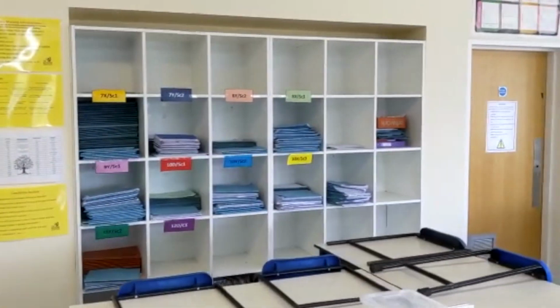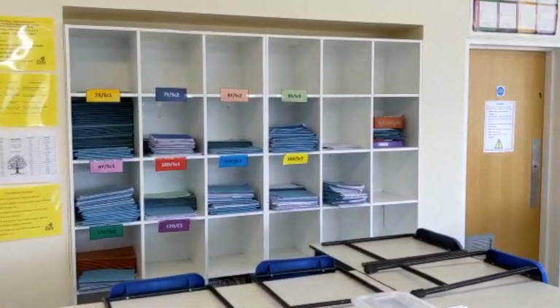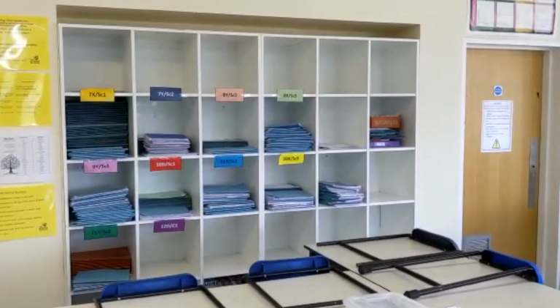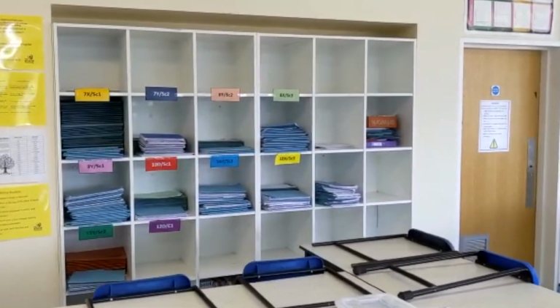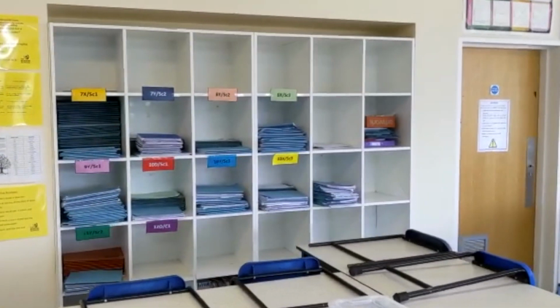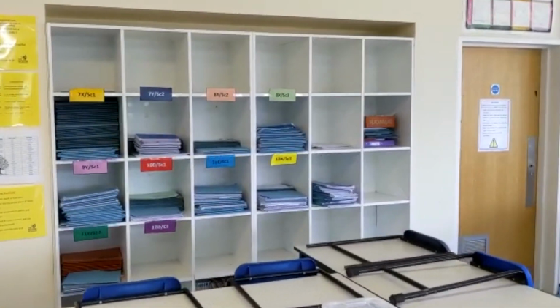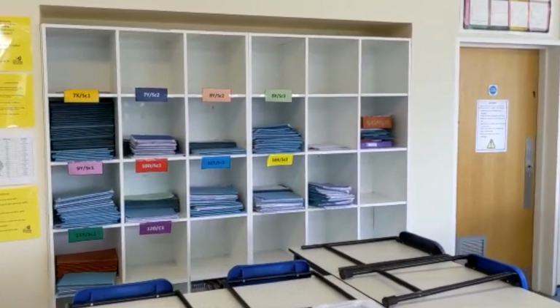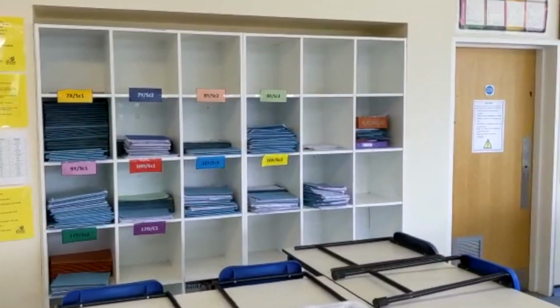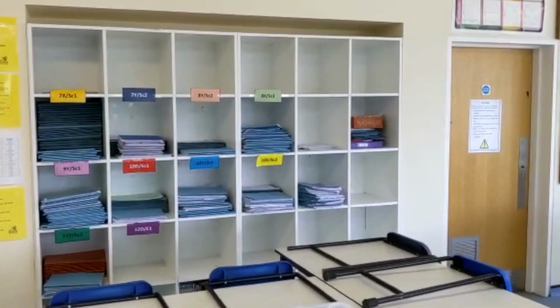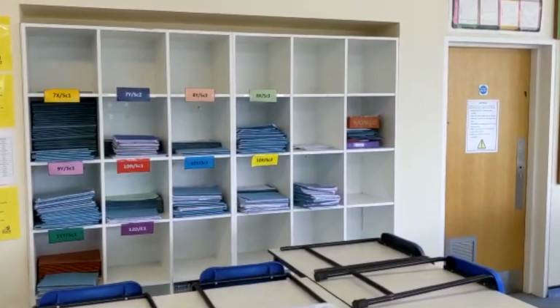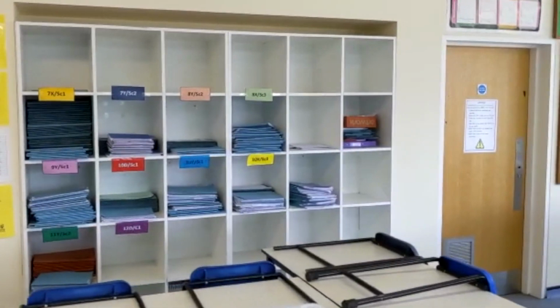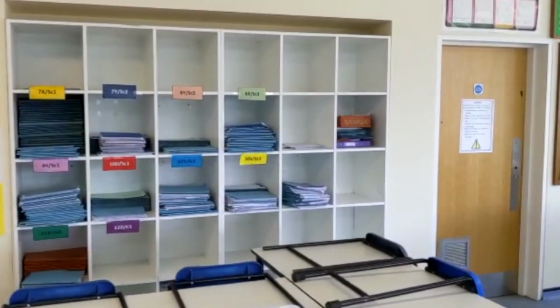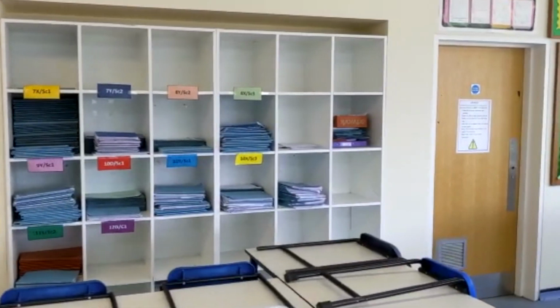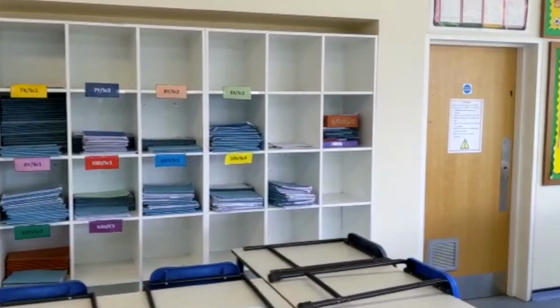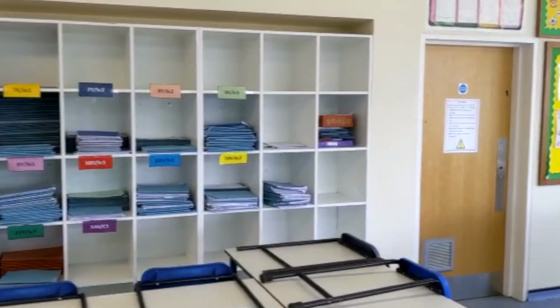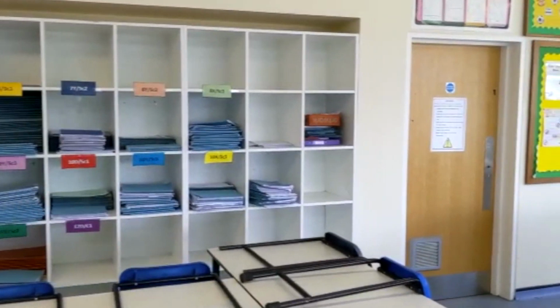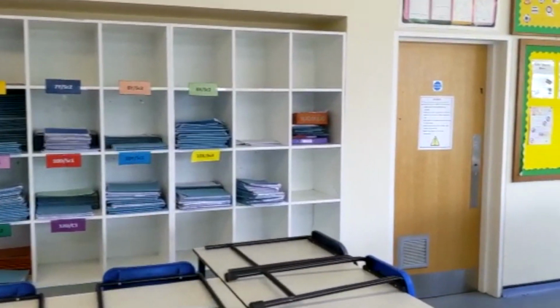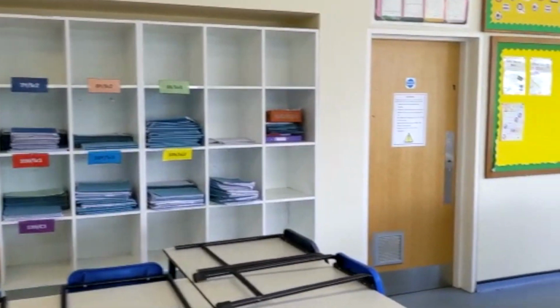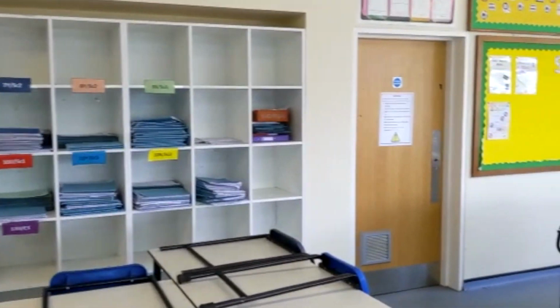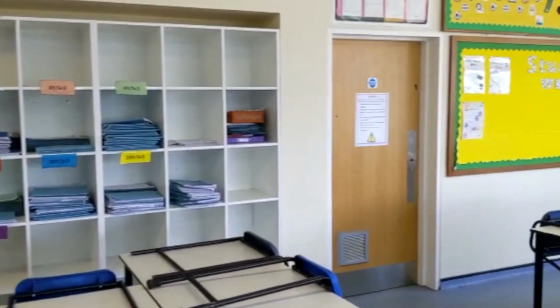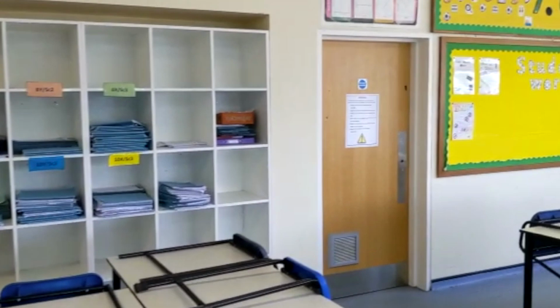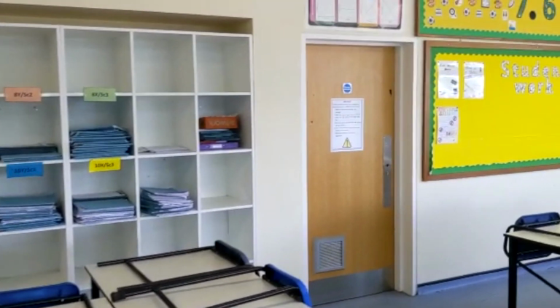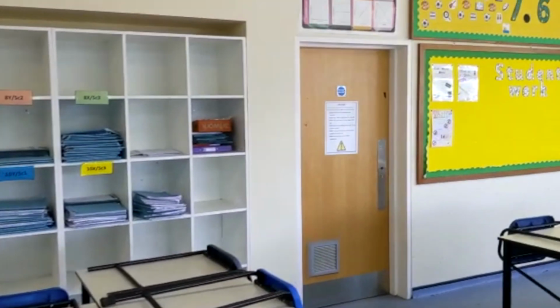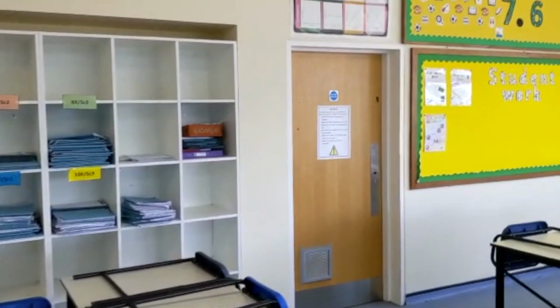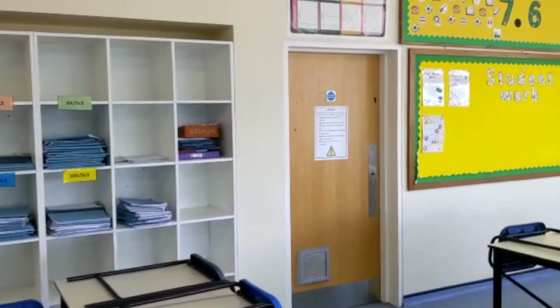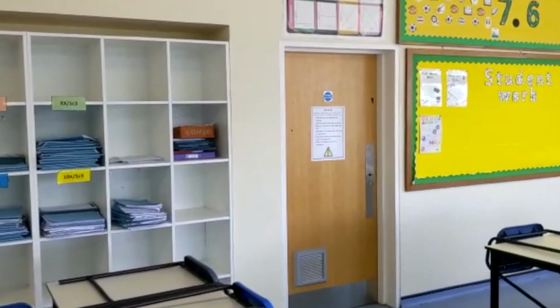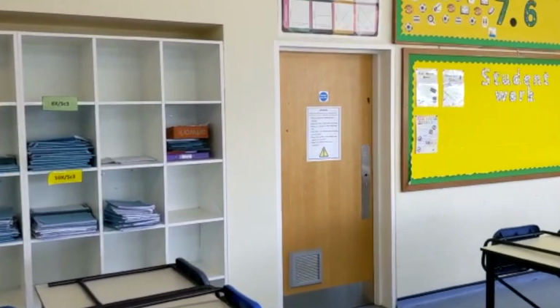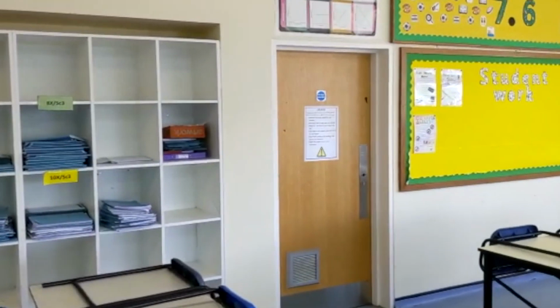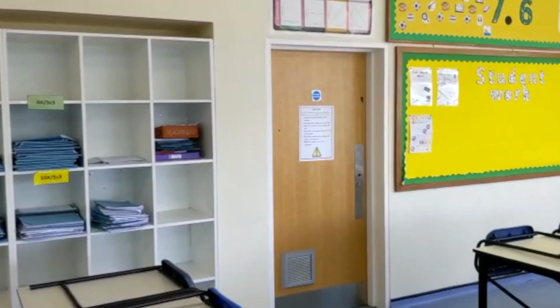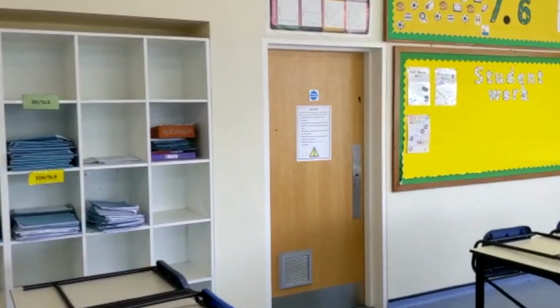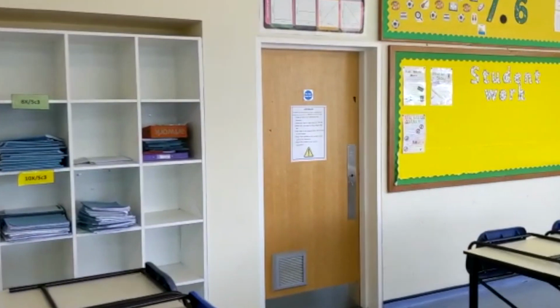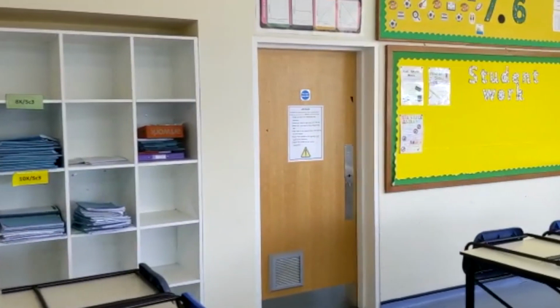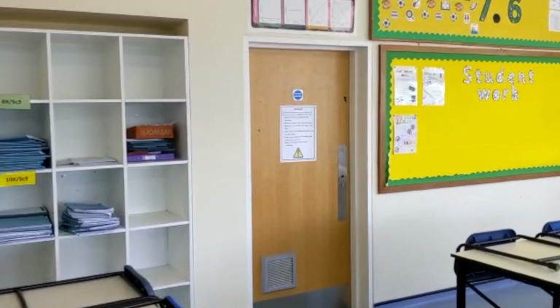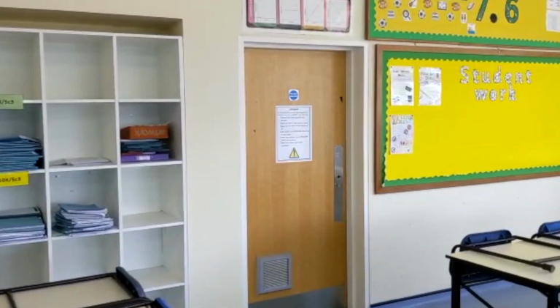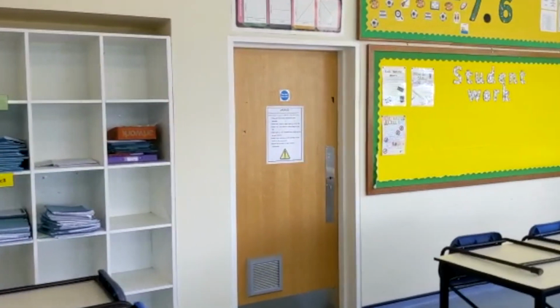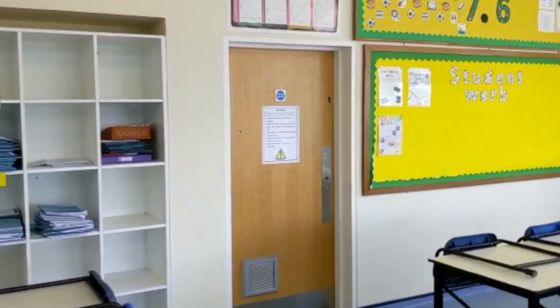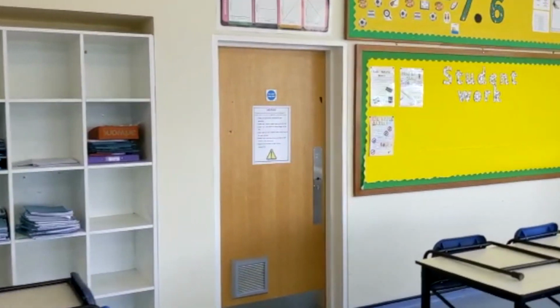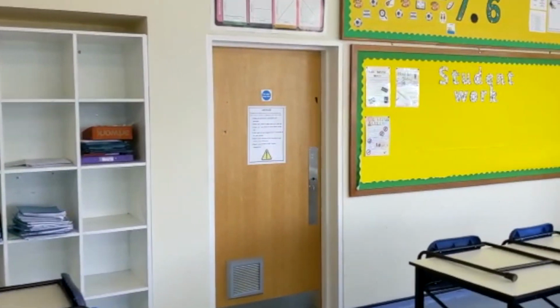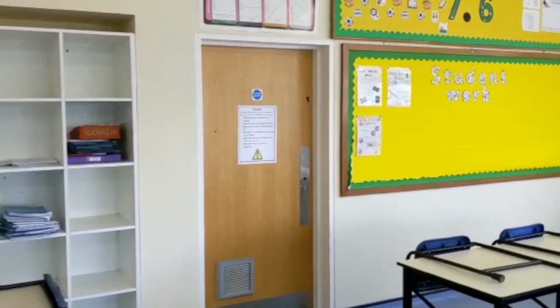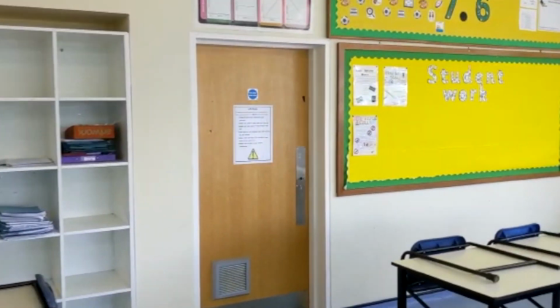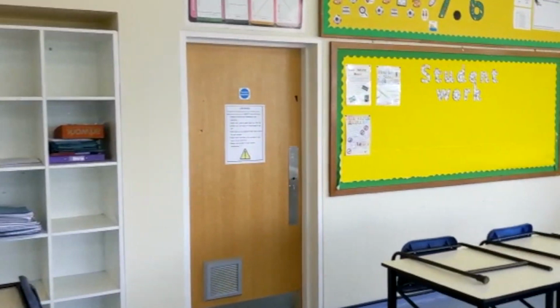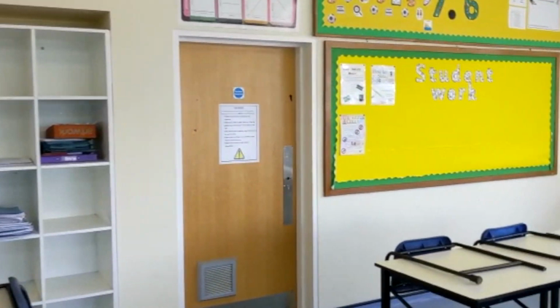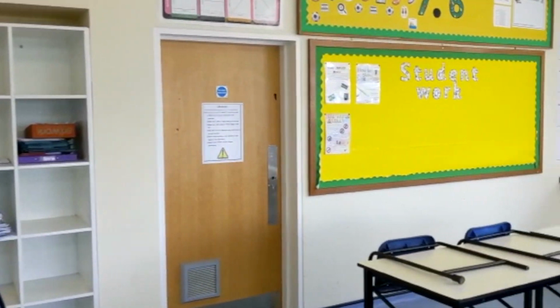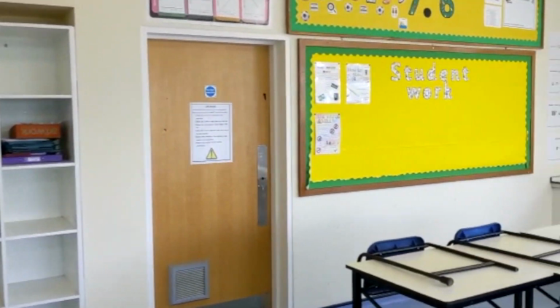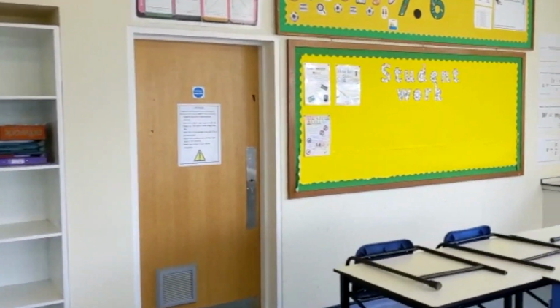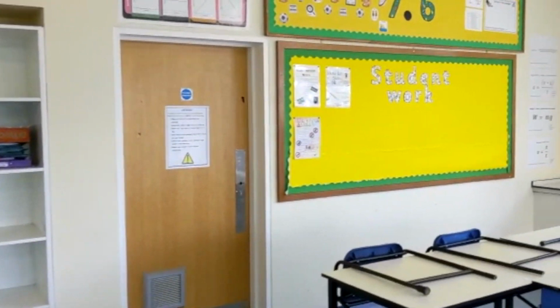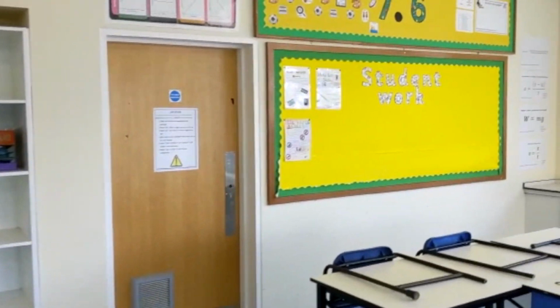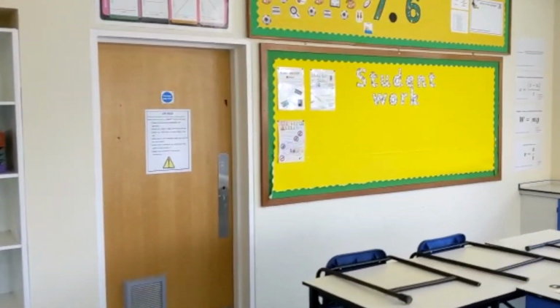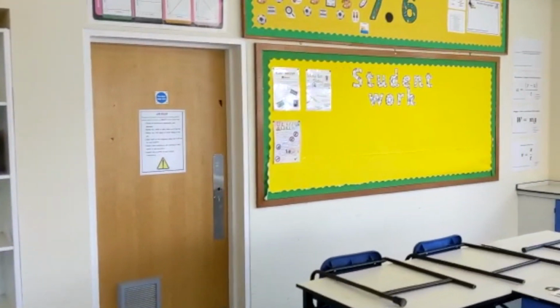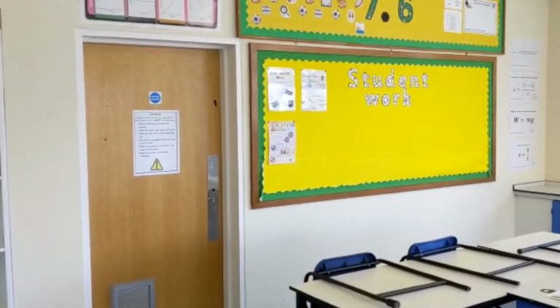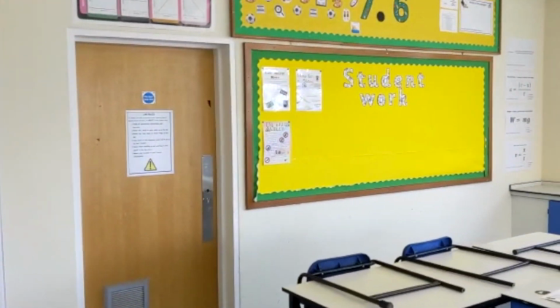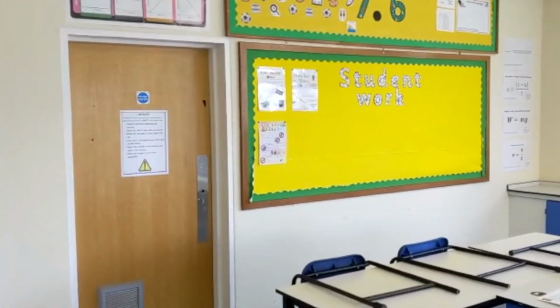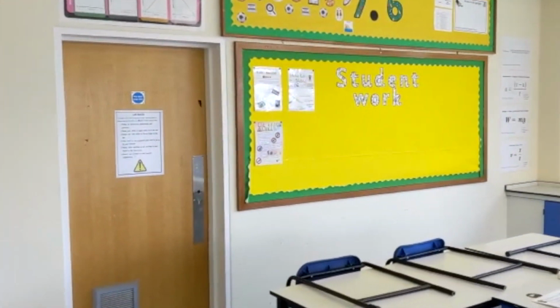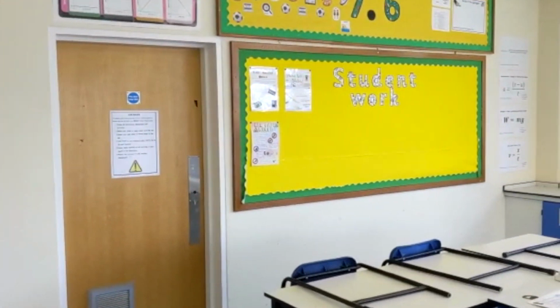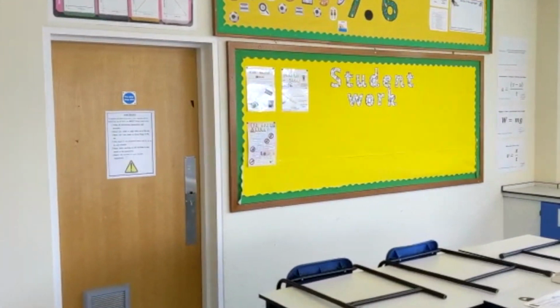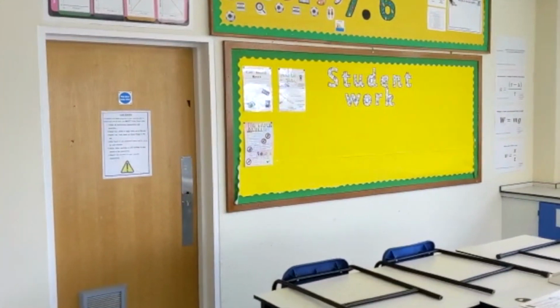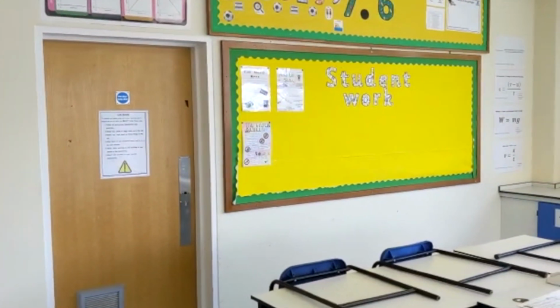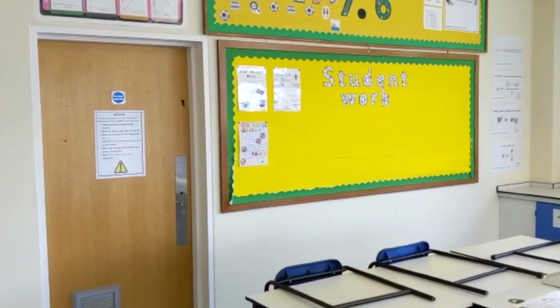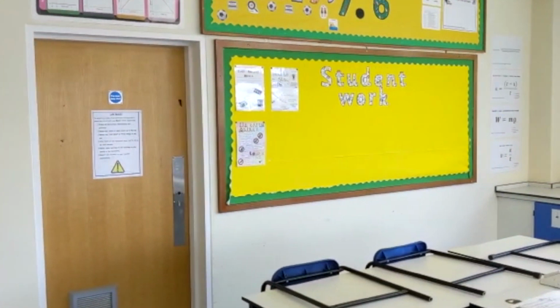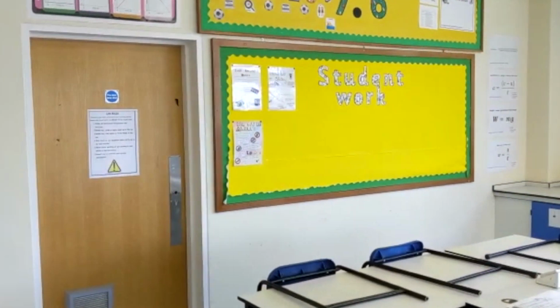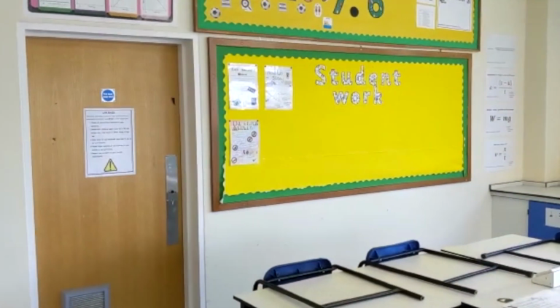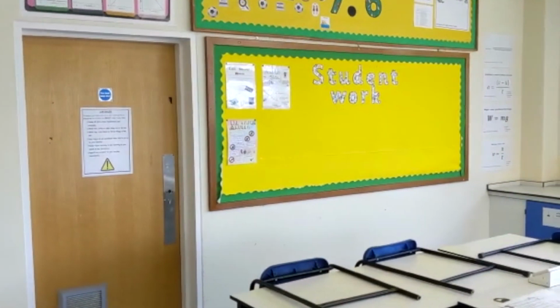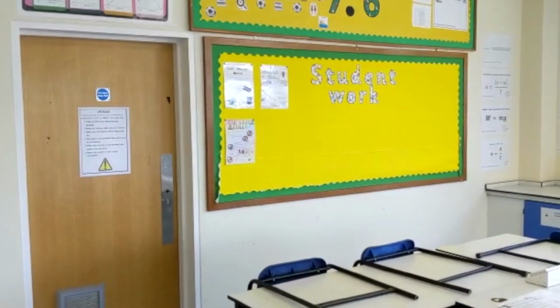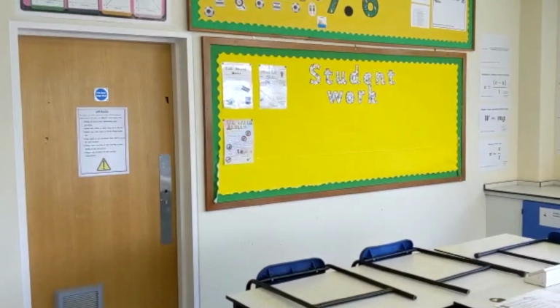For those of you lucky enough to be in one of my classes next year, your mission is to refill my student work board with your excellent pieces of work.